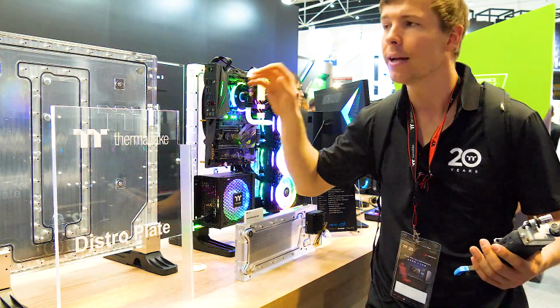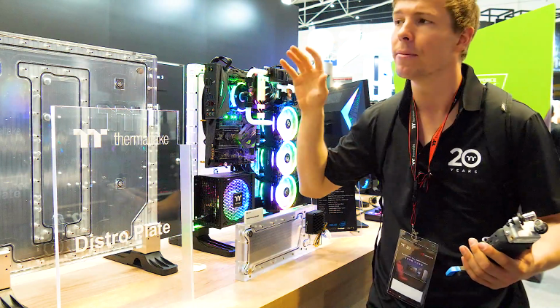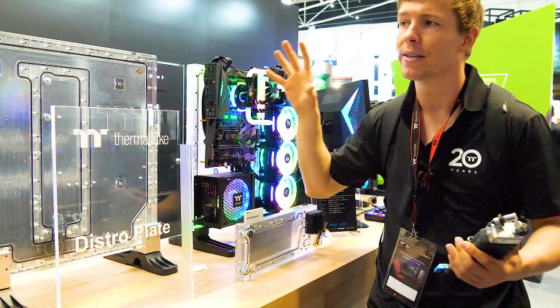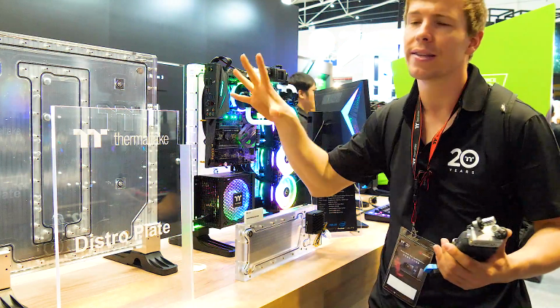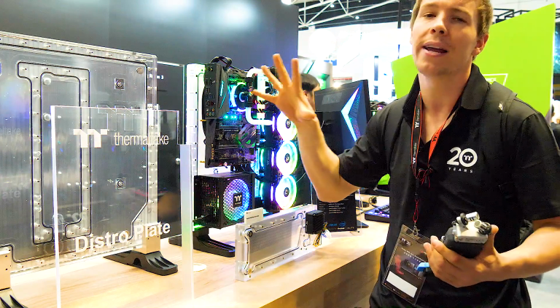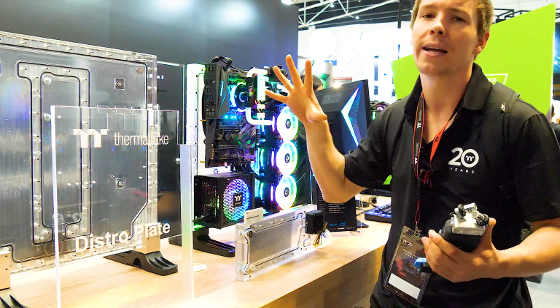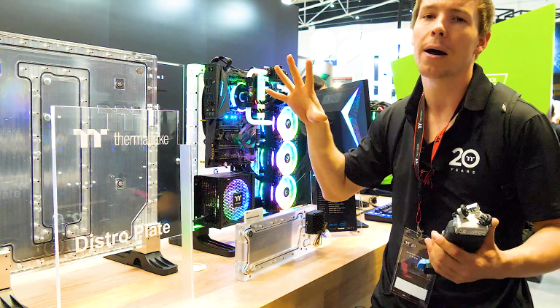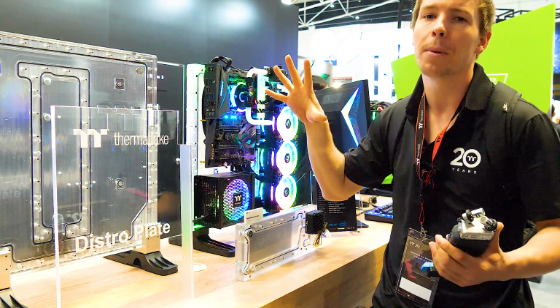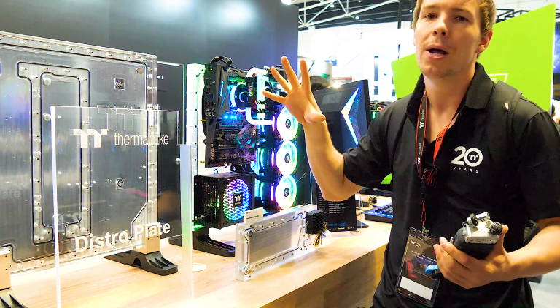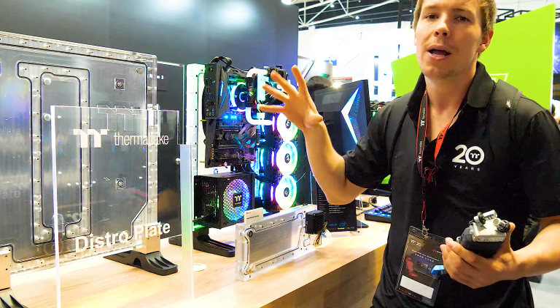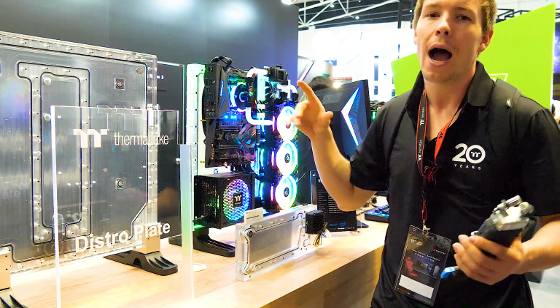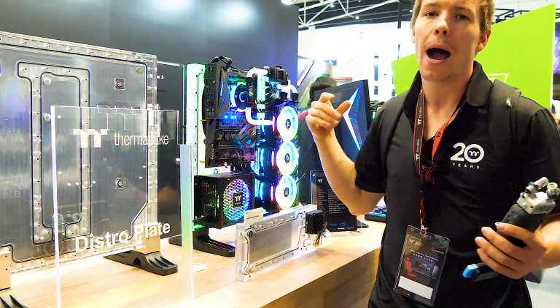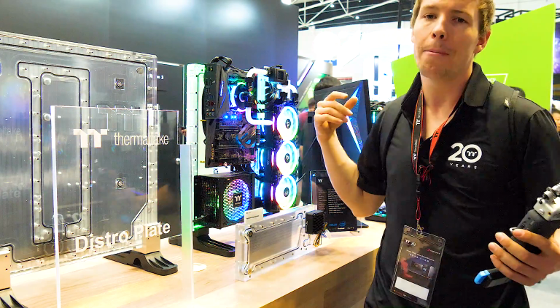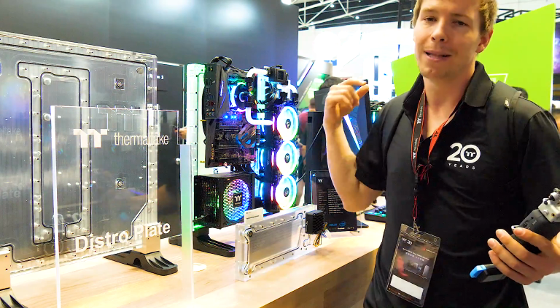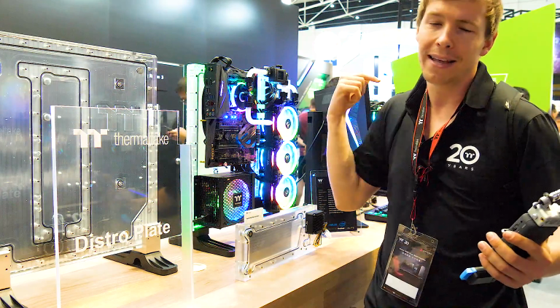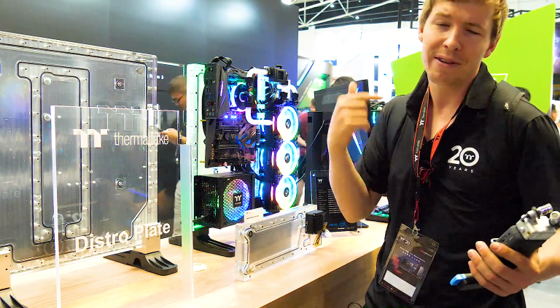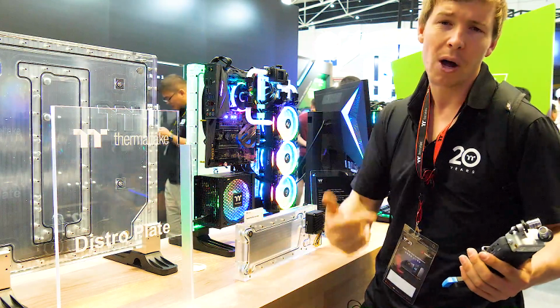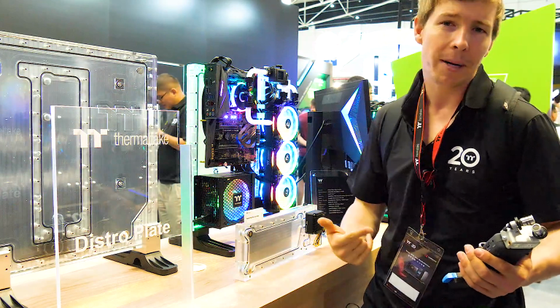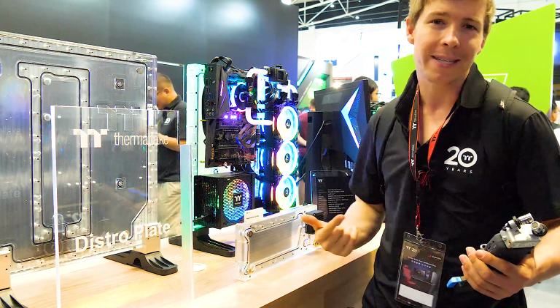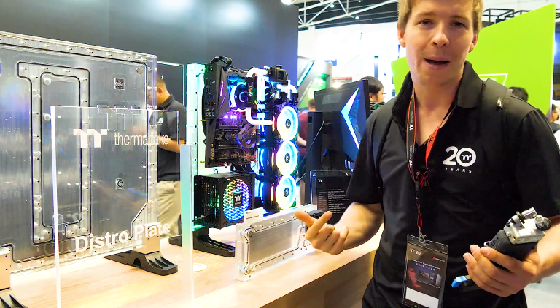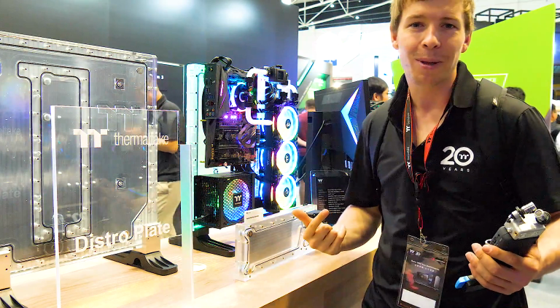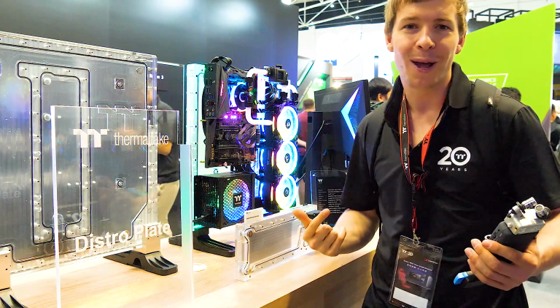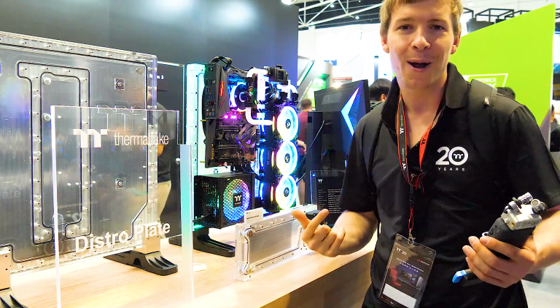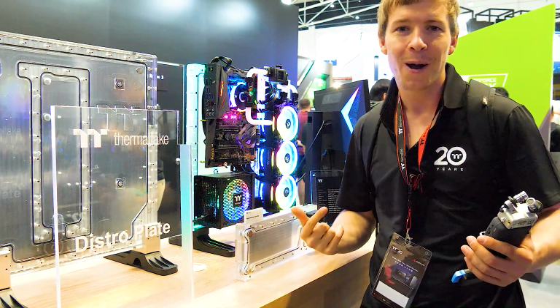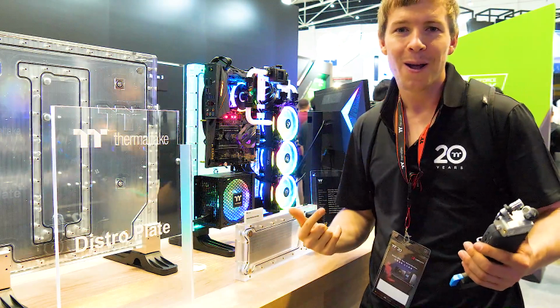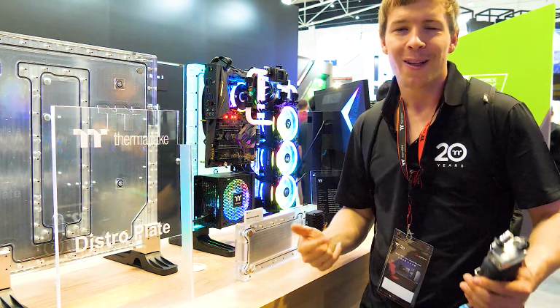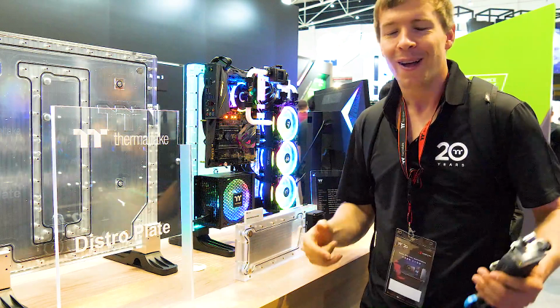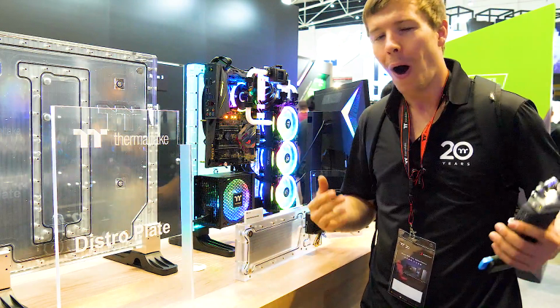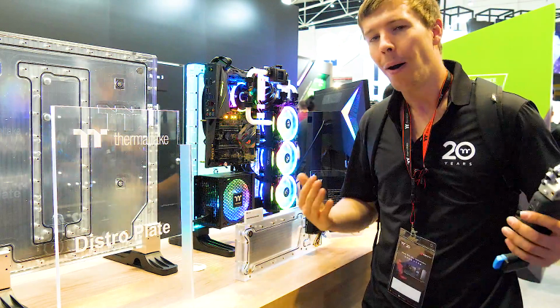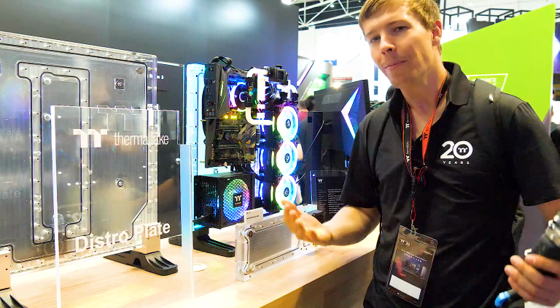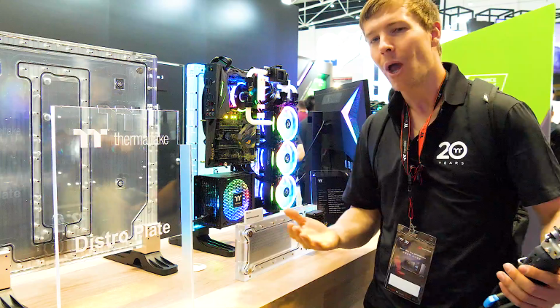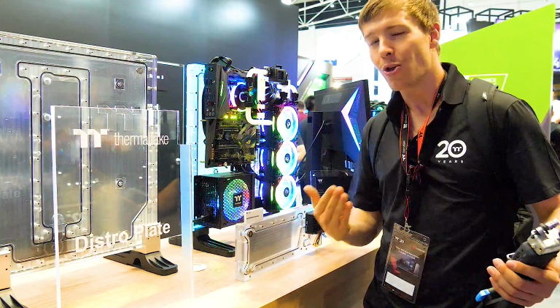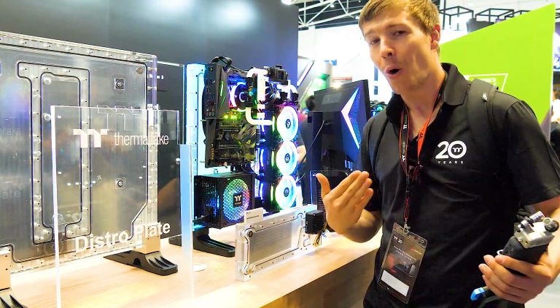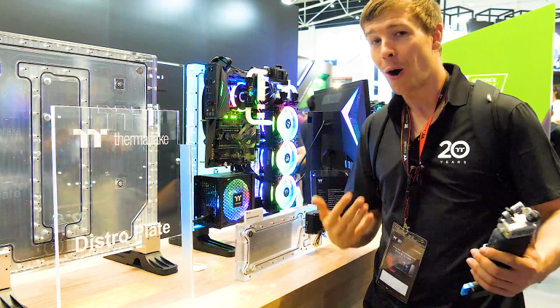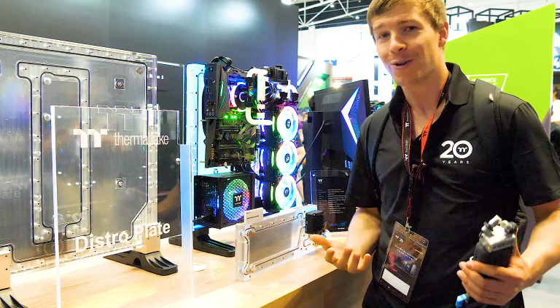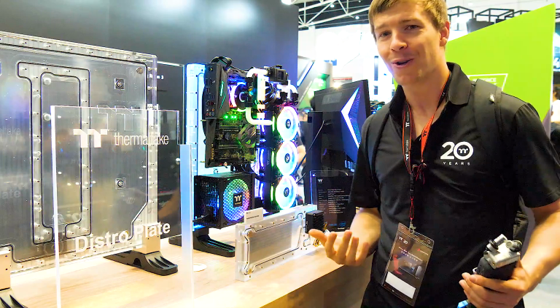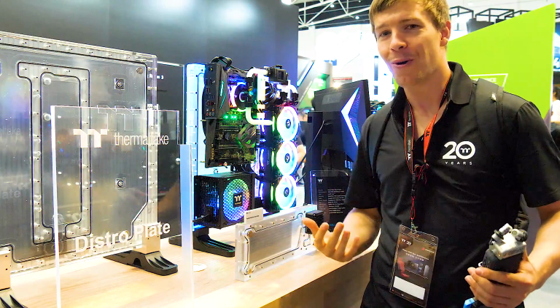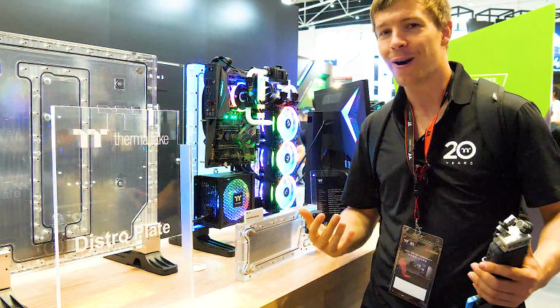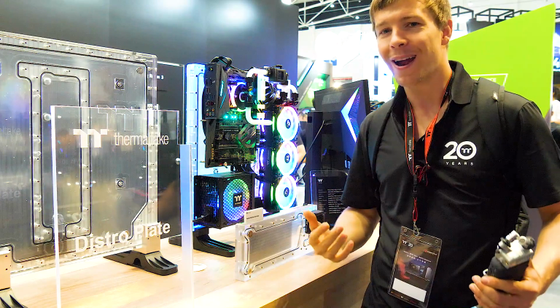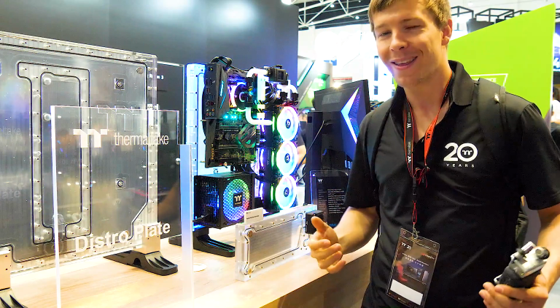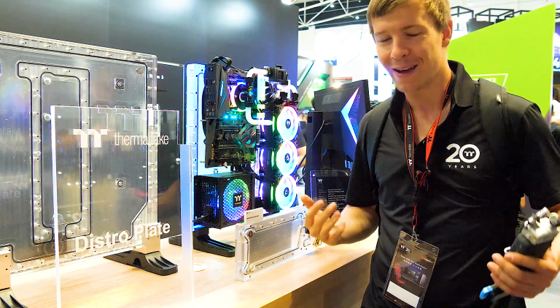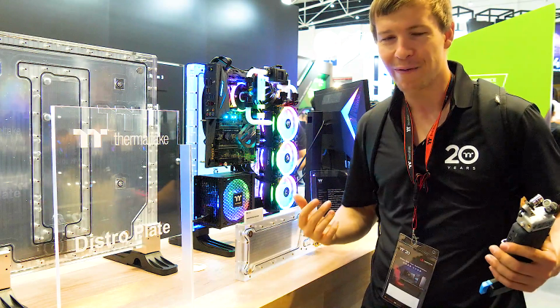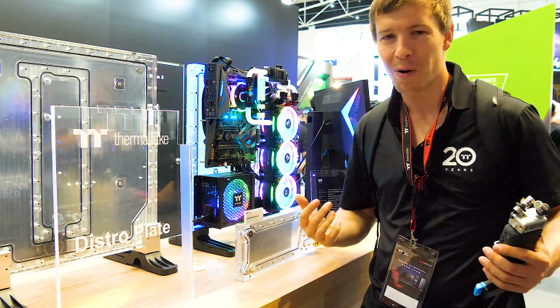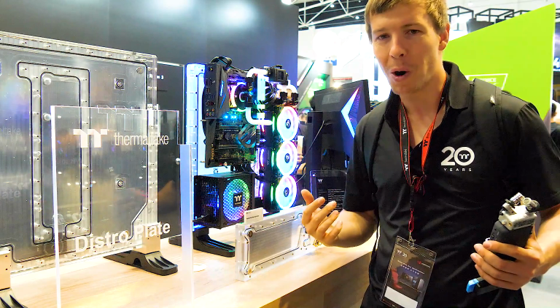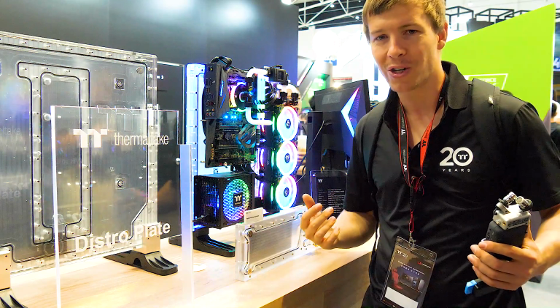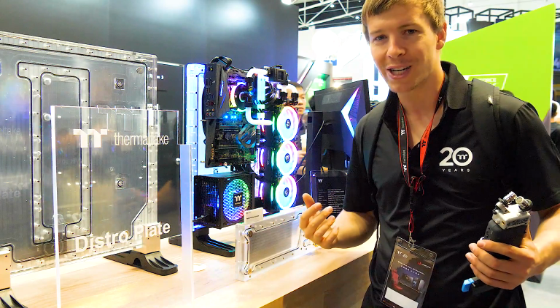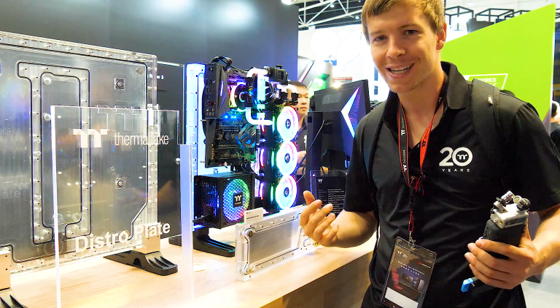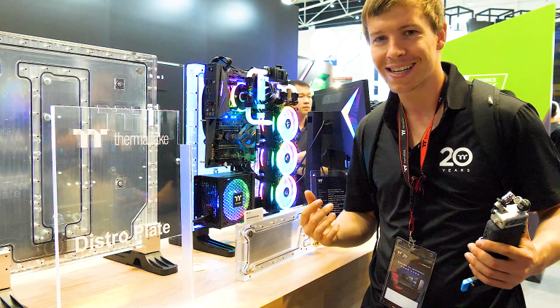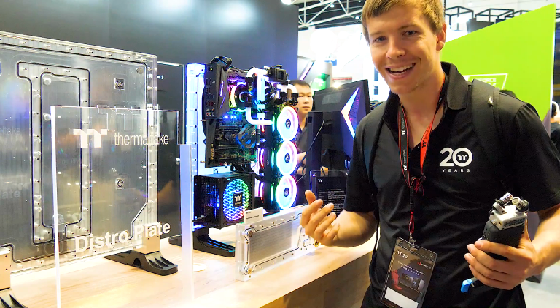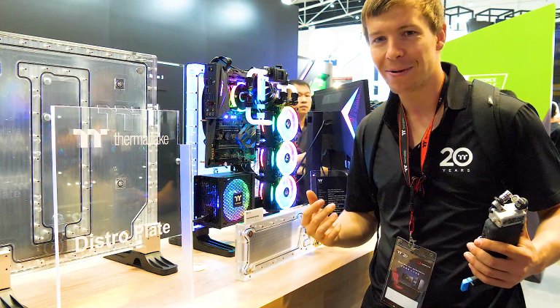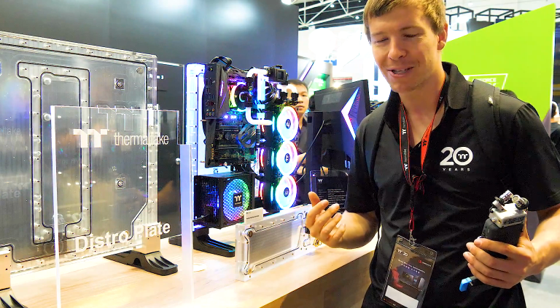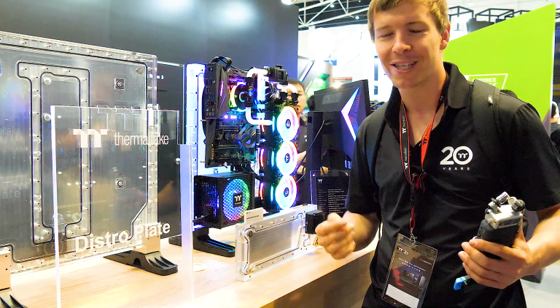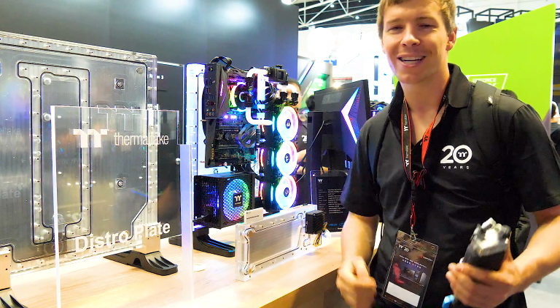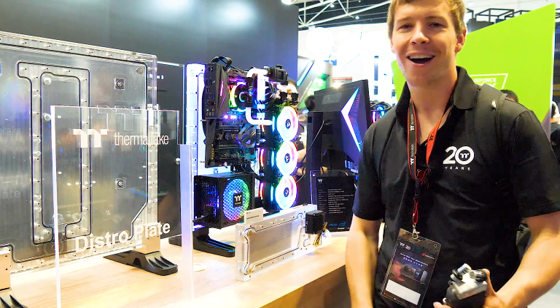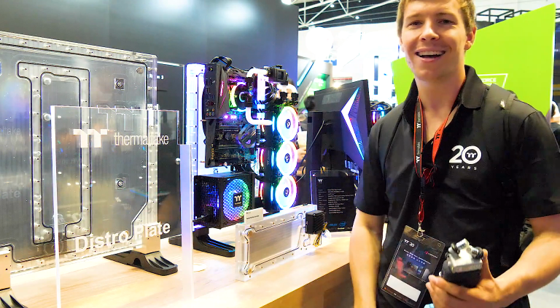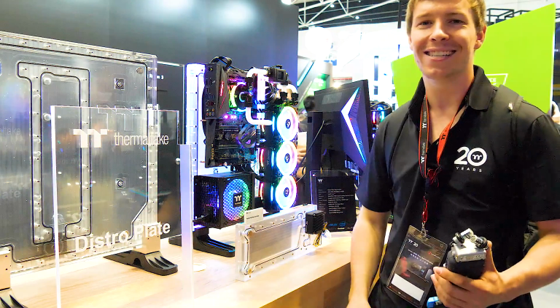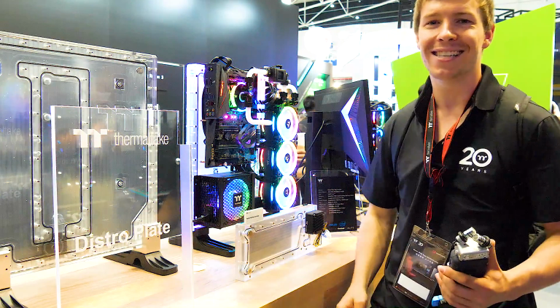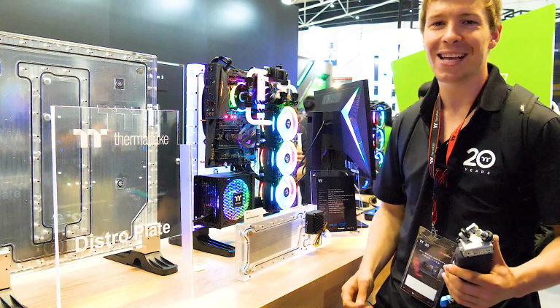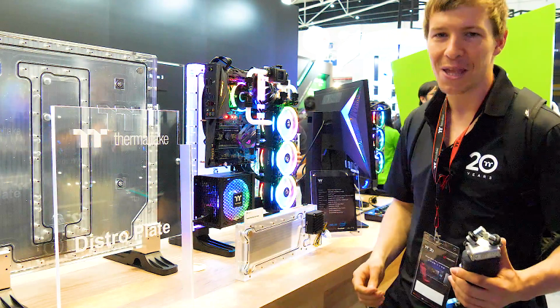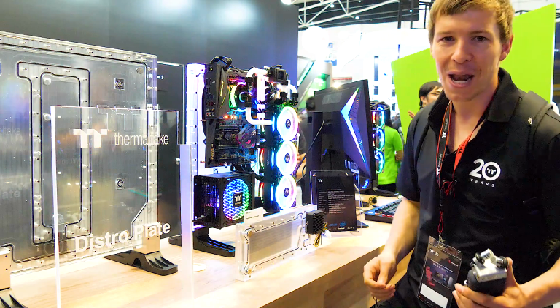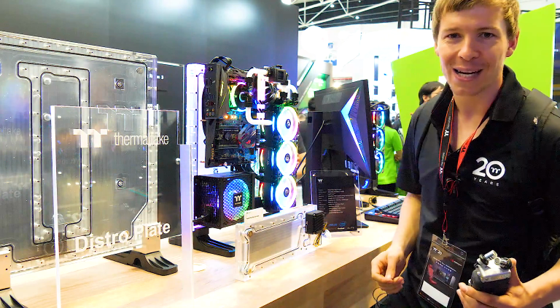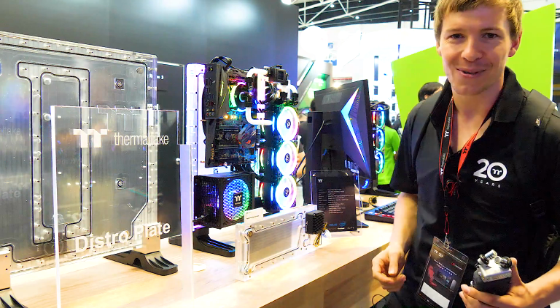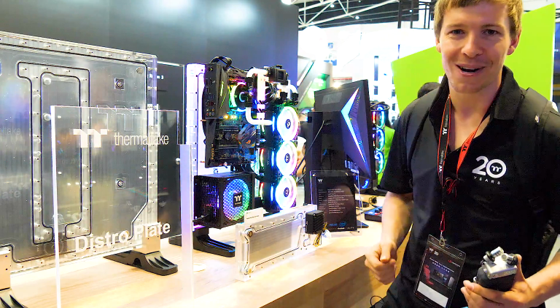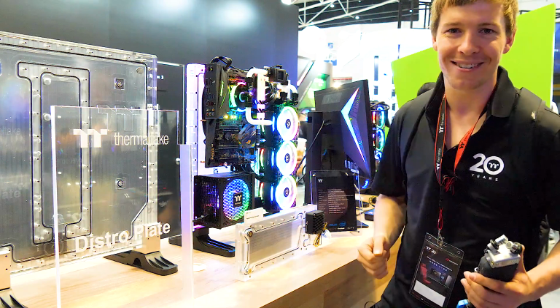I do like that they've reinforced the feet to keep this standing up. Leave your comments down below. I'm your host Cory, thank you for watching, and we'll see you guys in the next one.